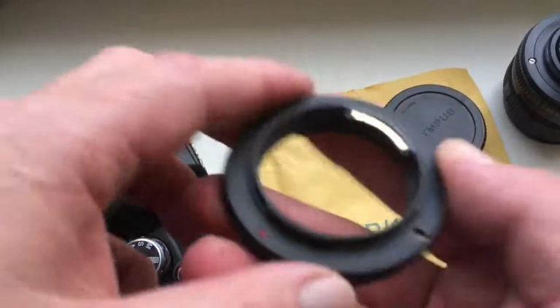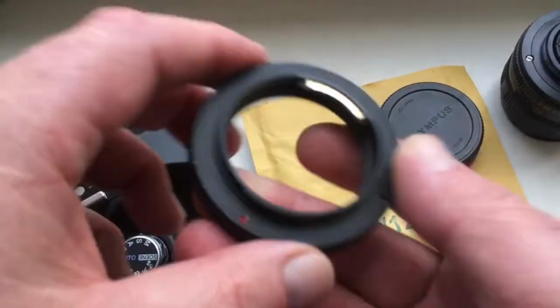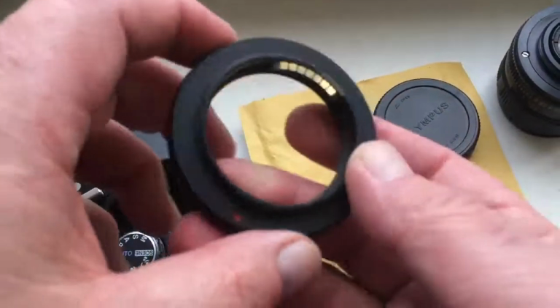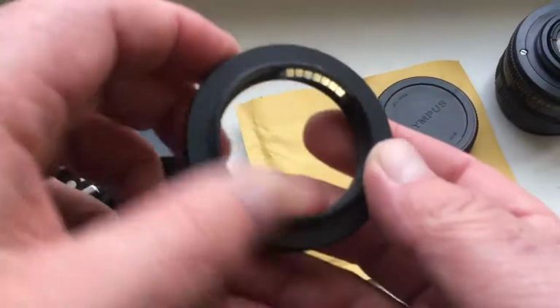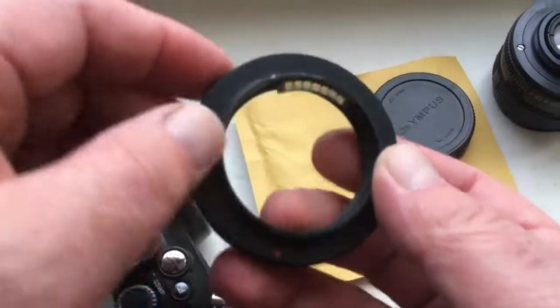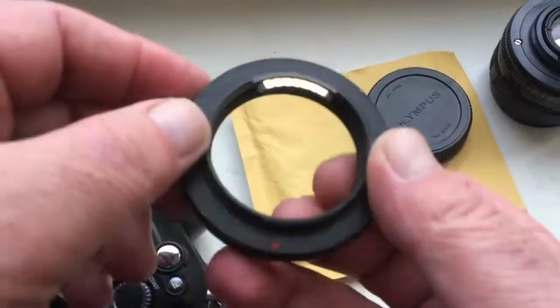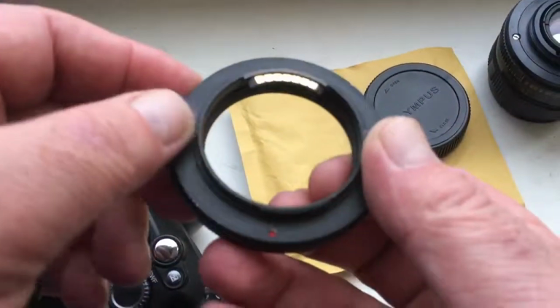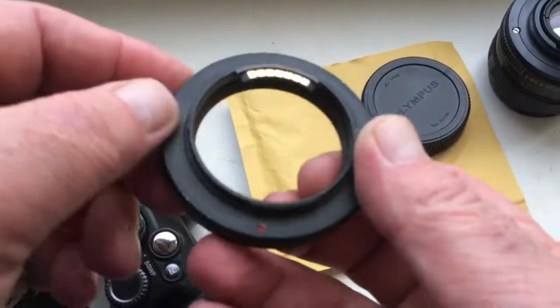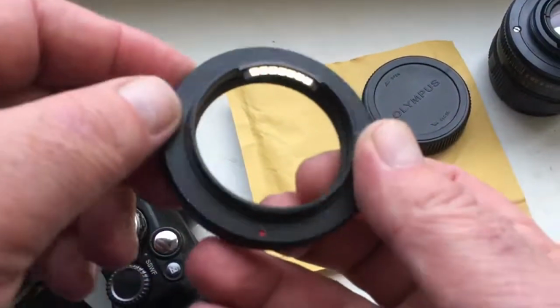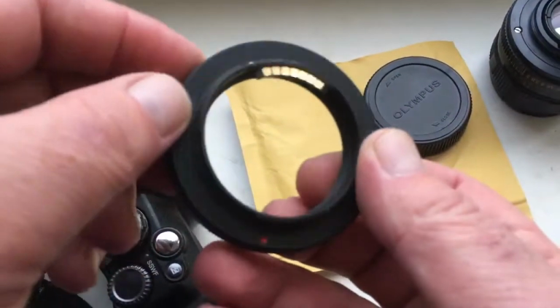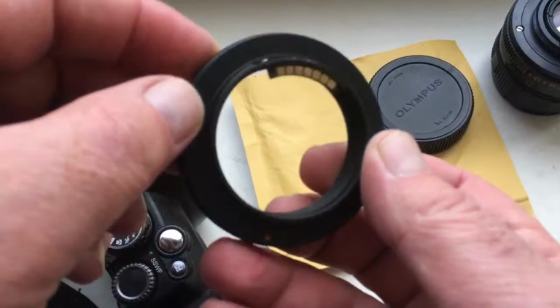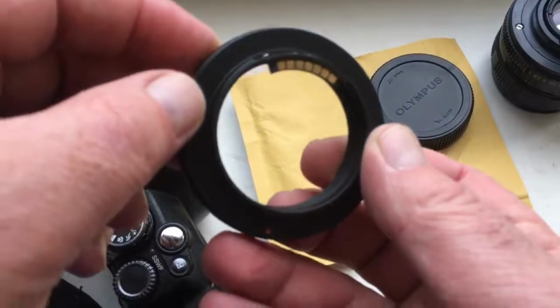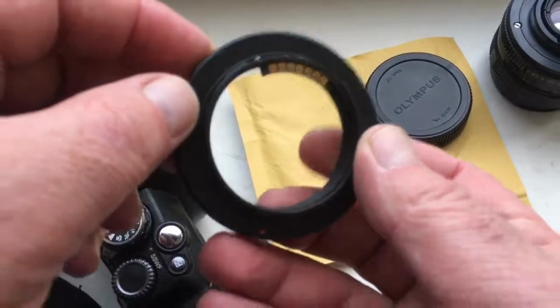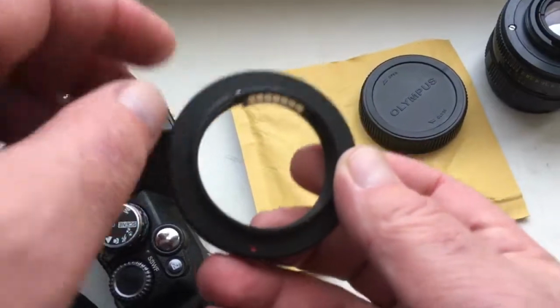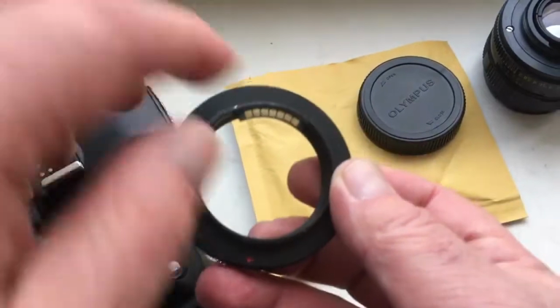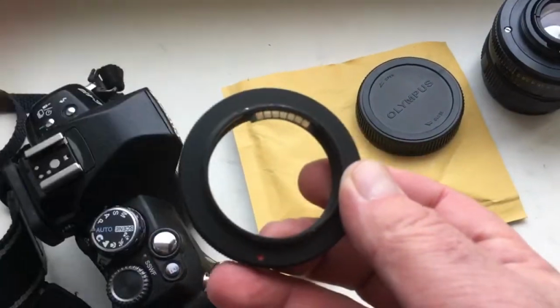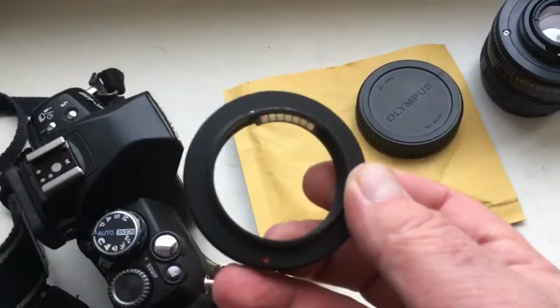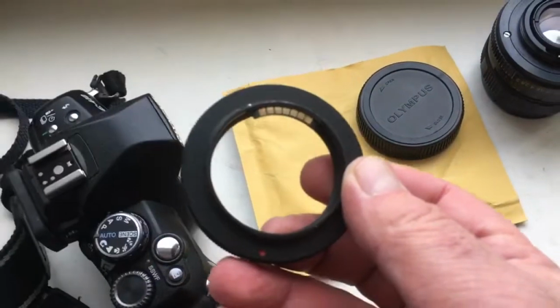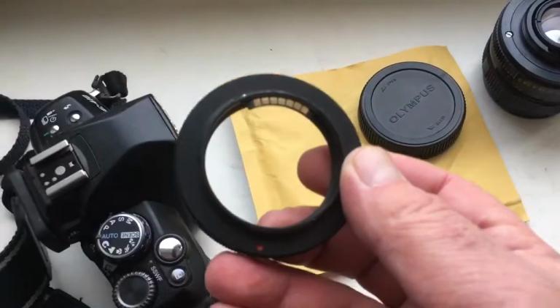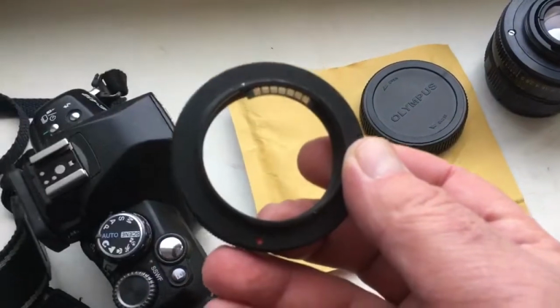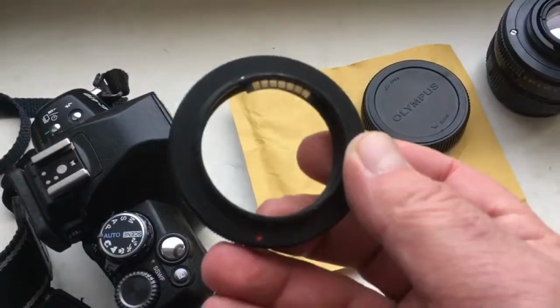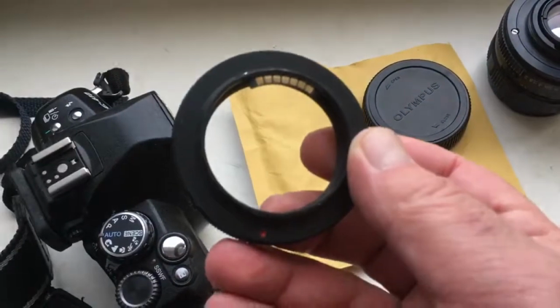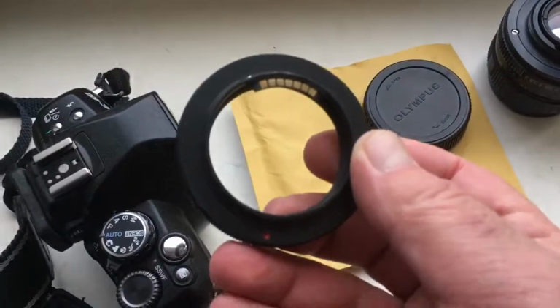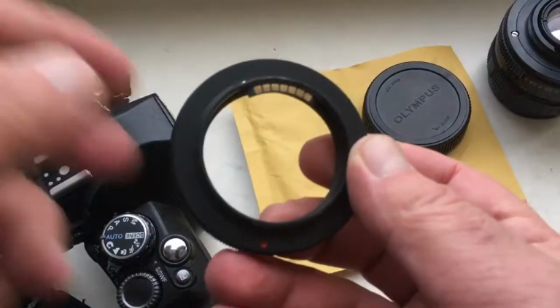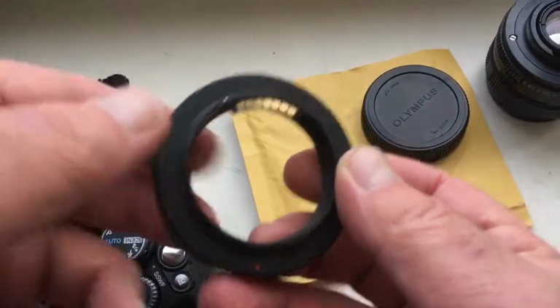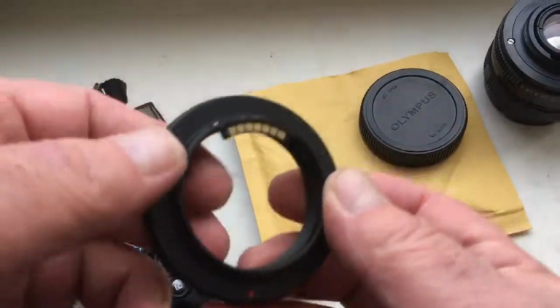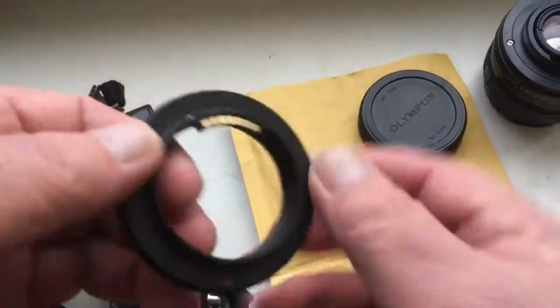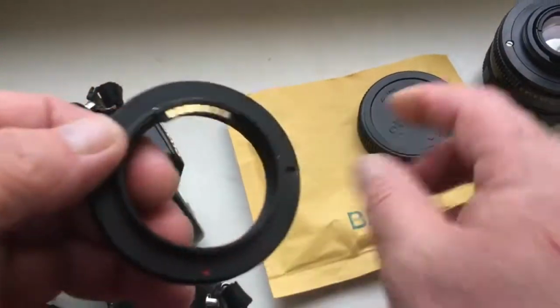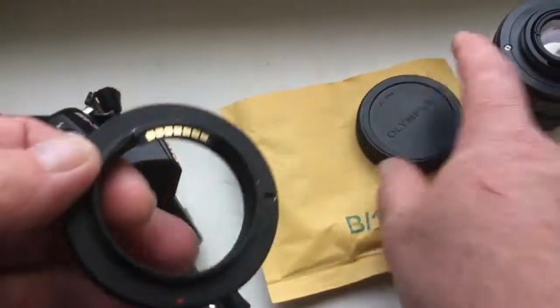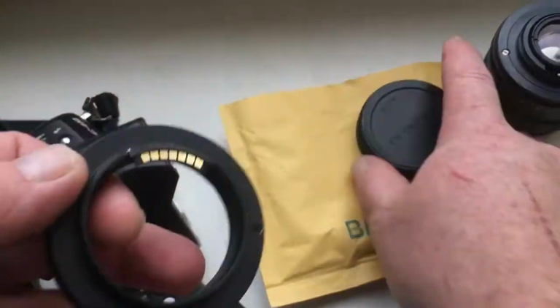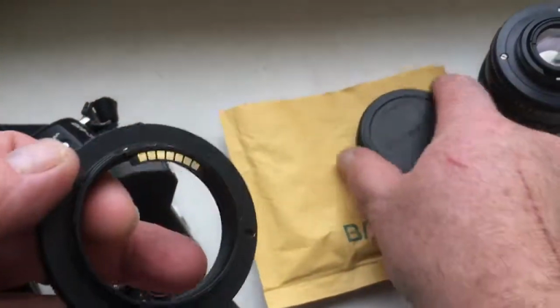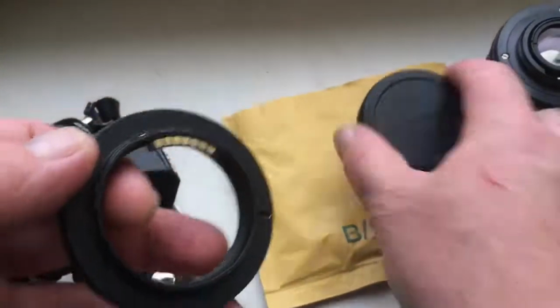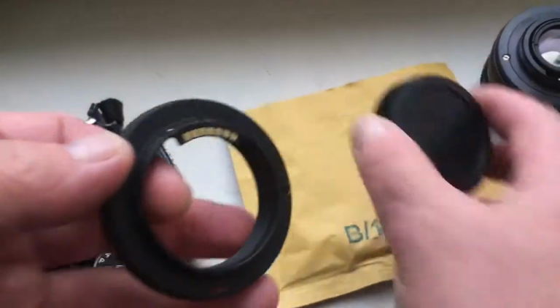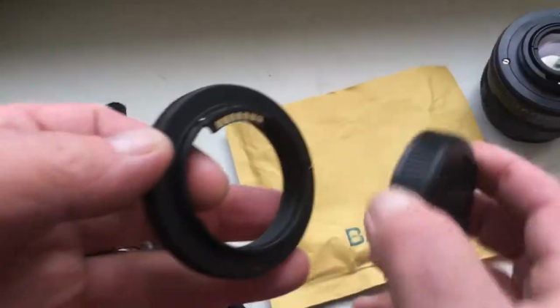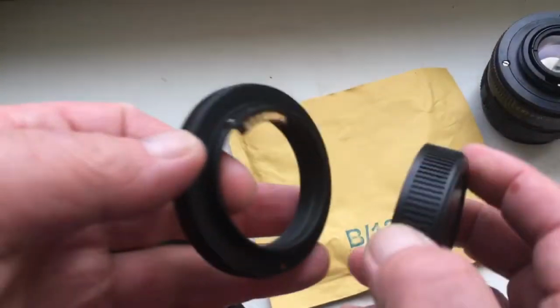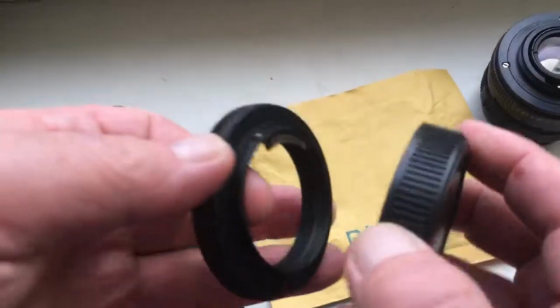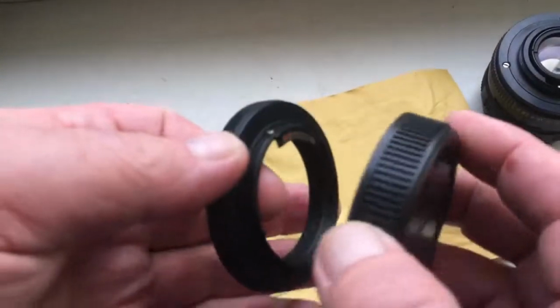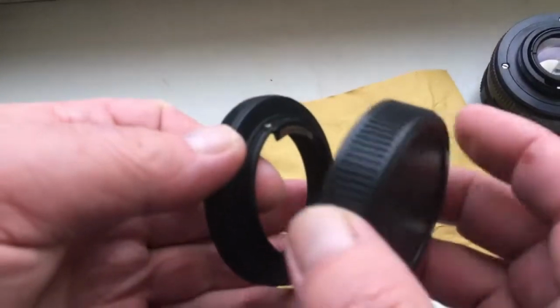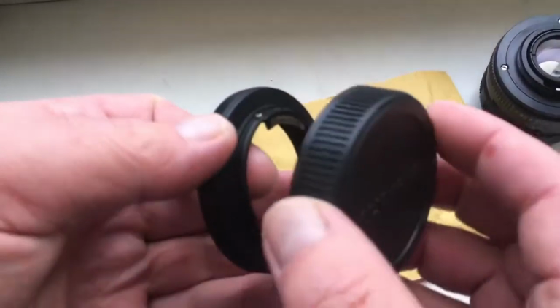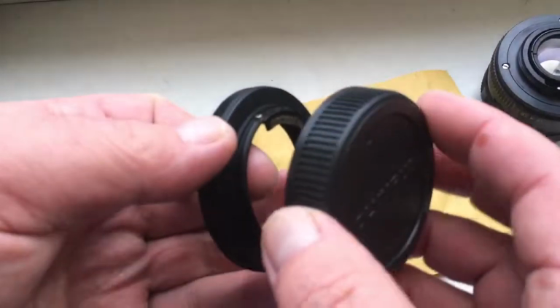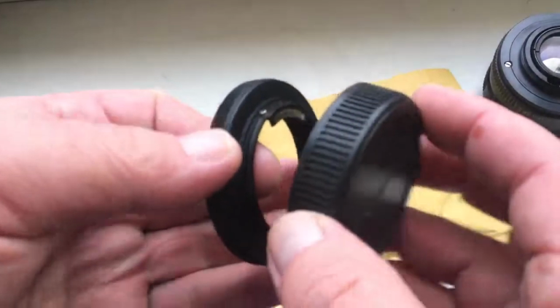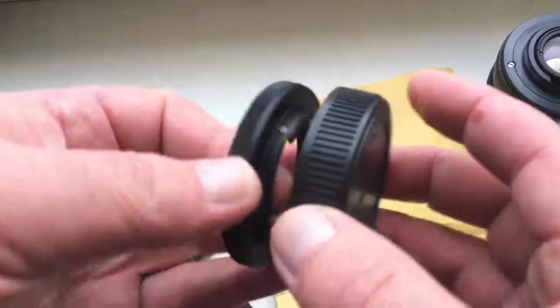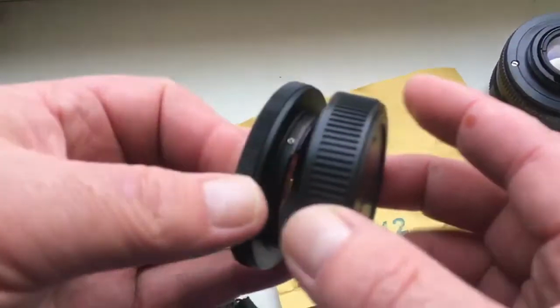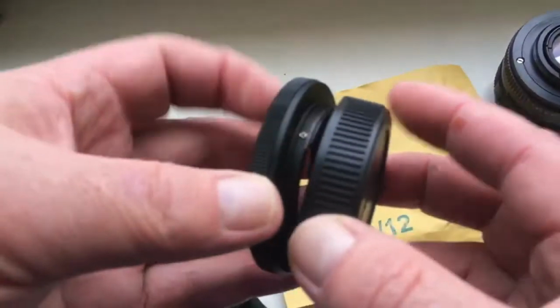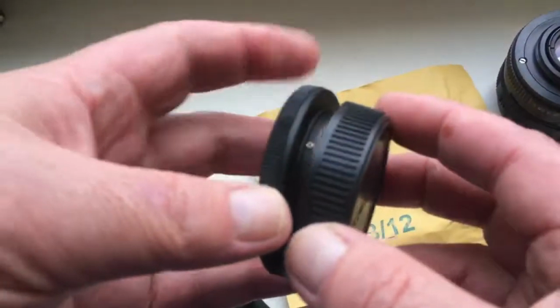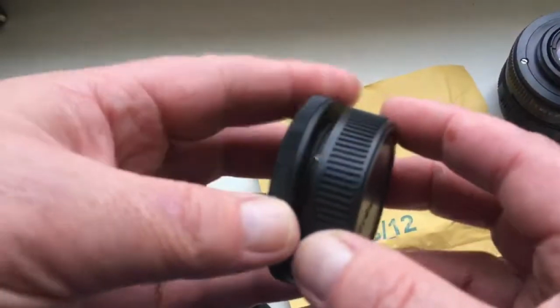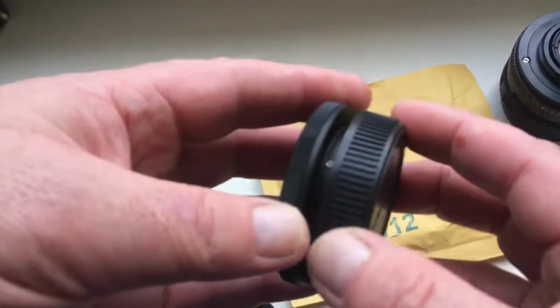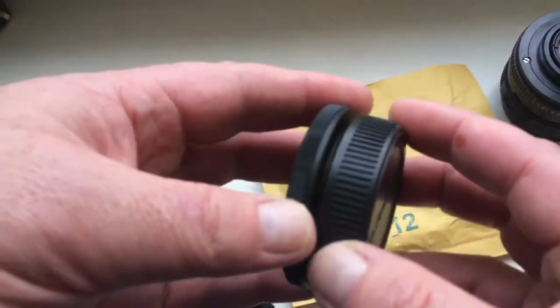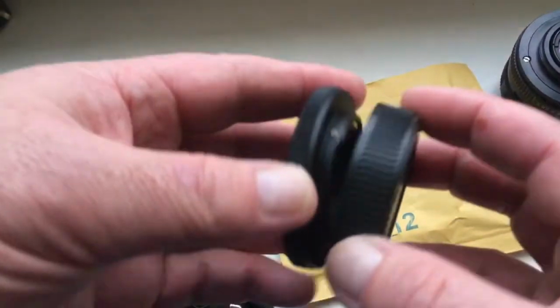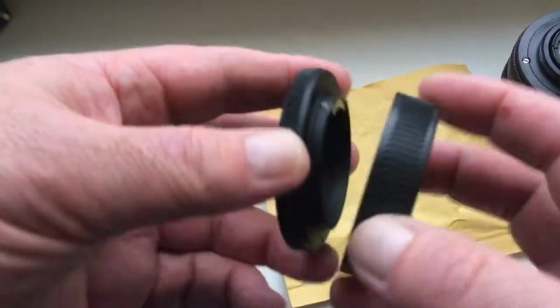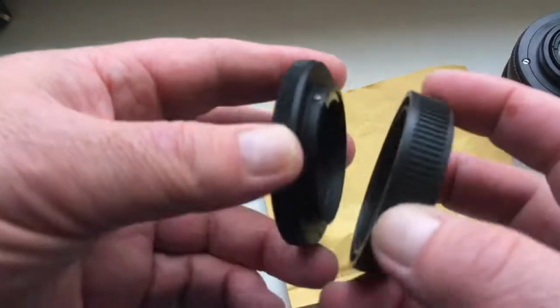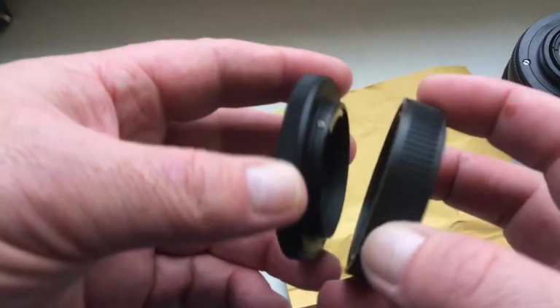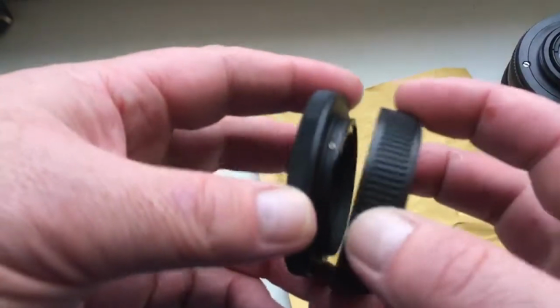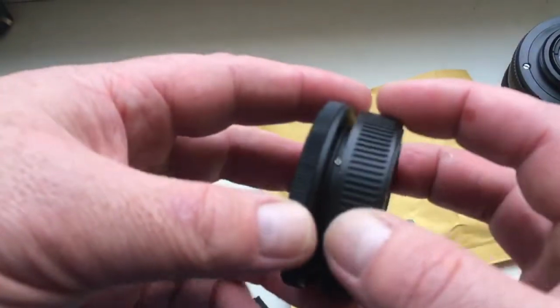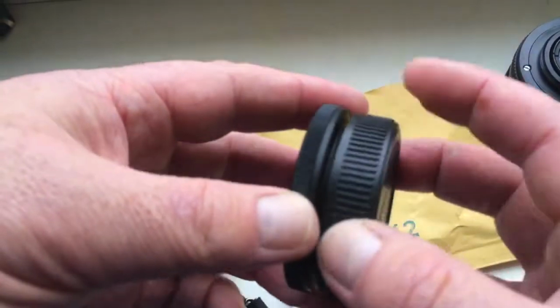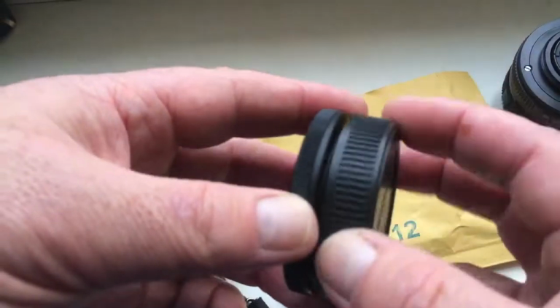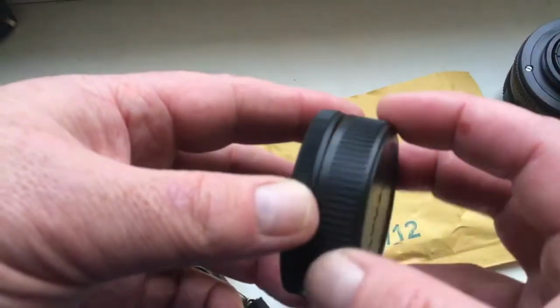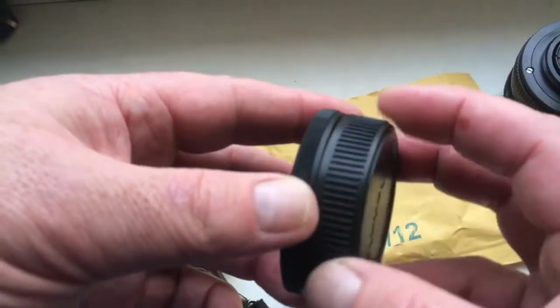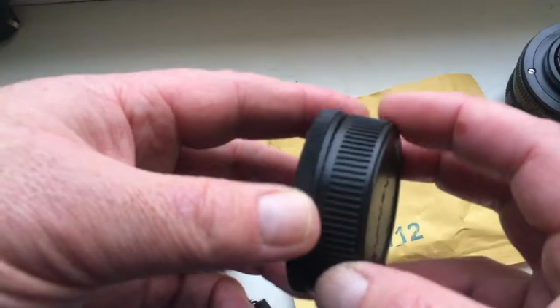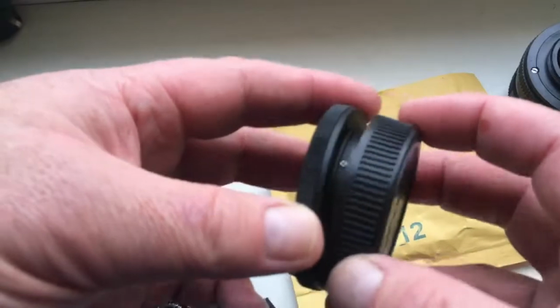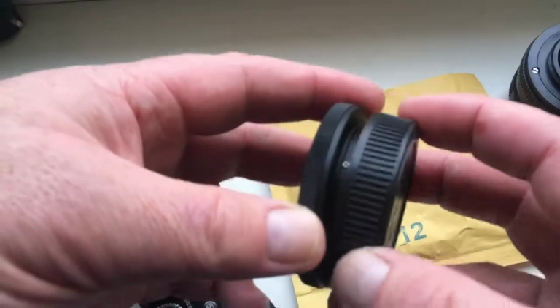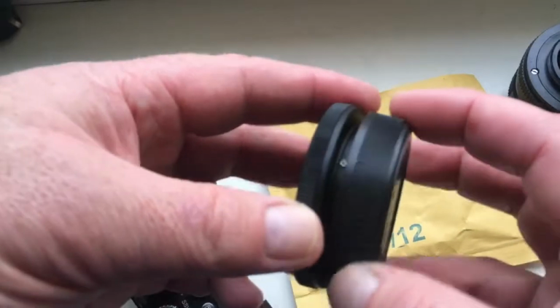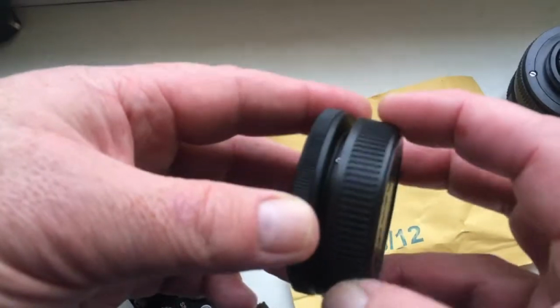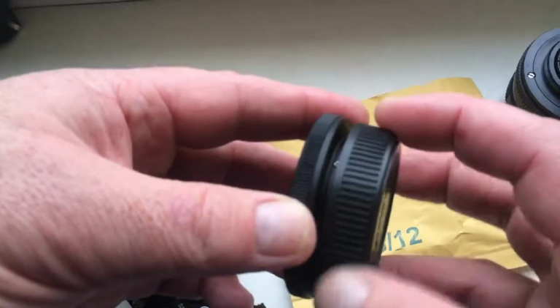Look, this is the adapter, this is the cap, rear cap — very accurately made.